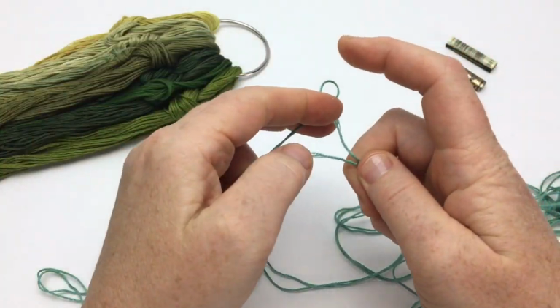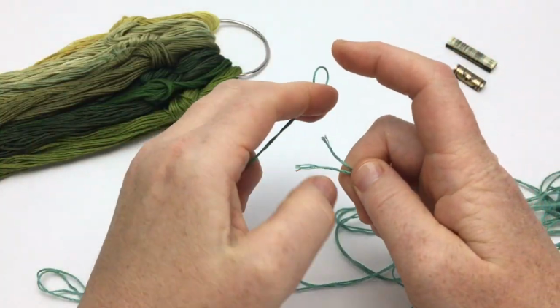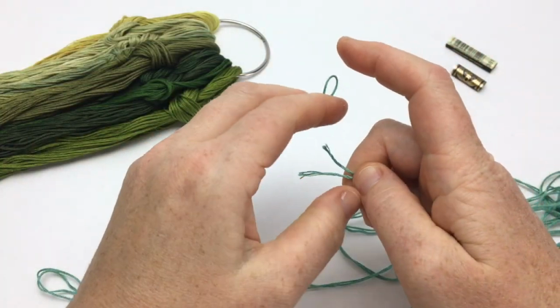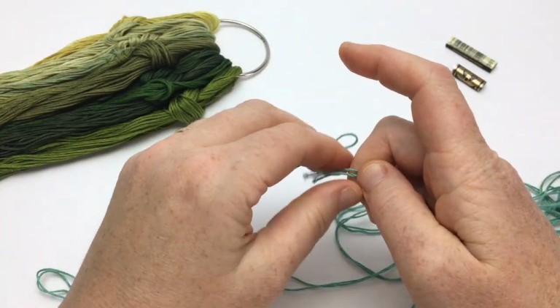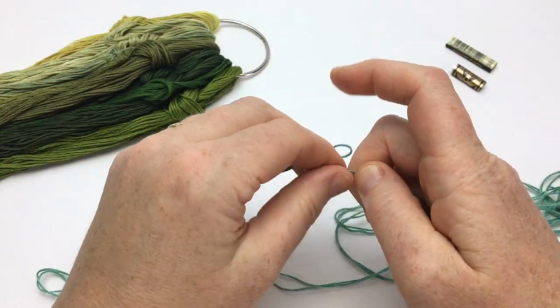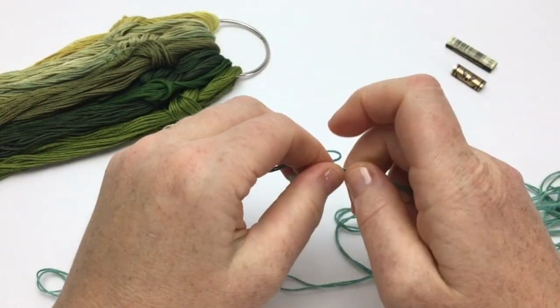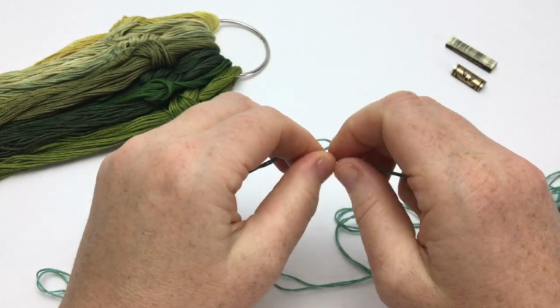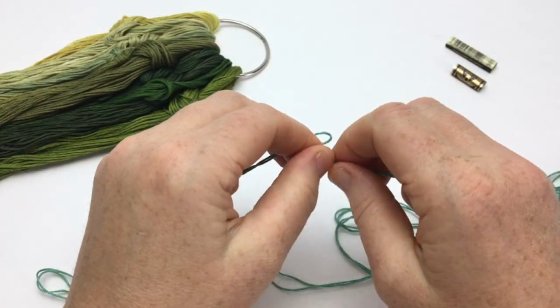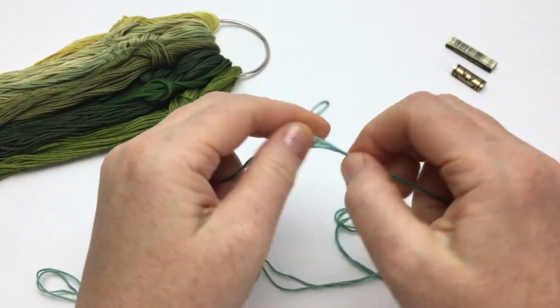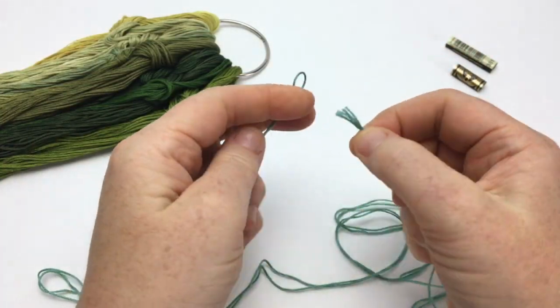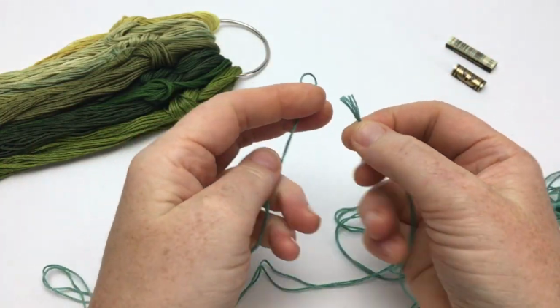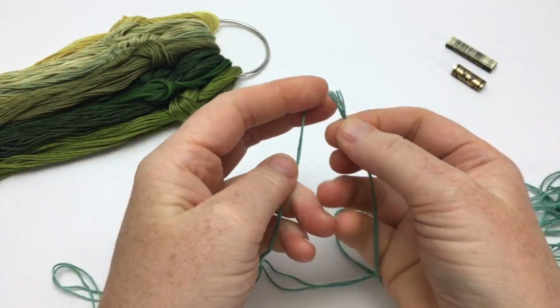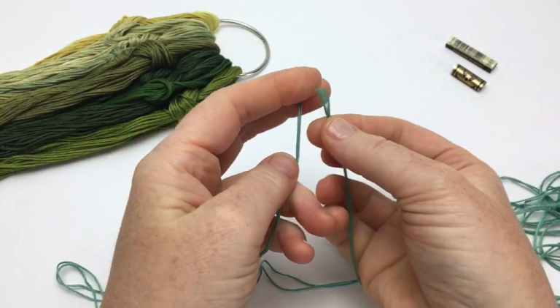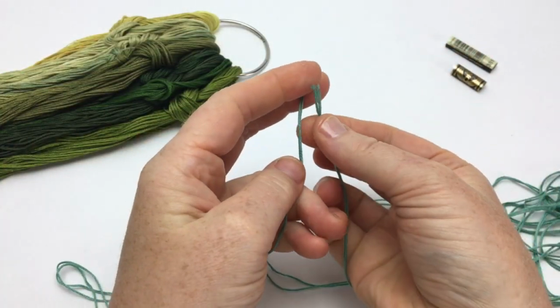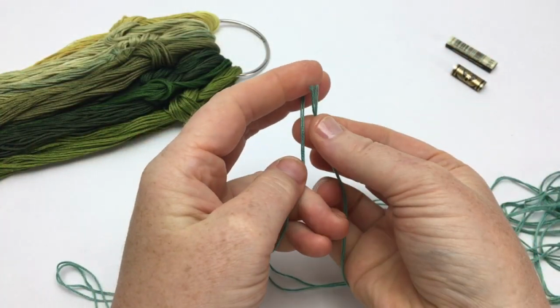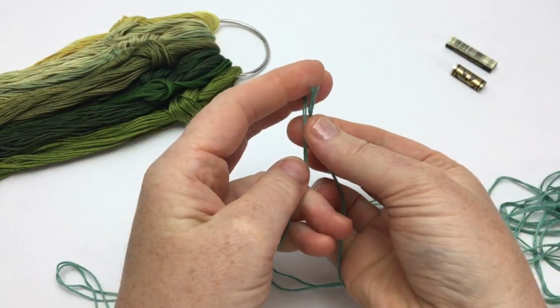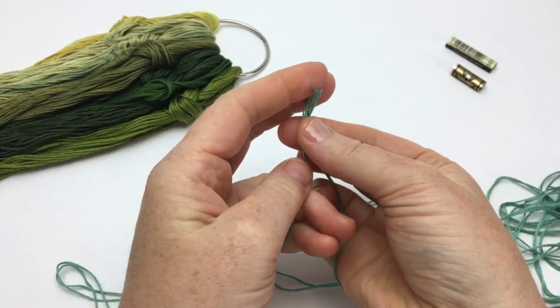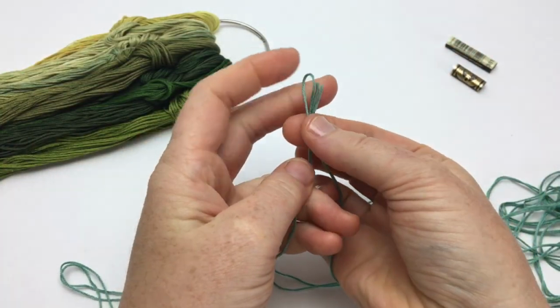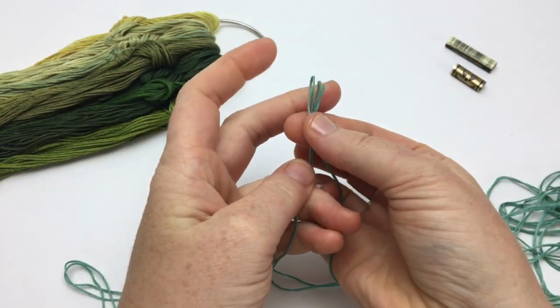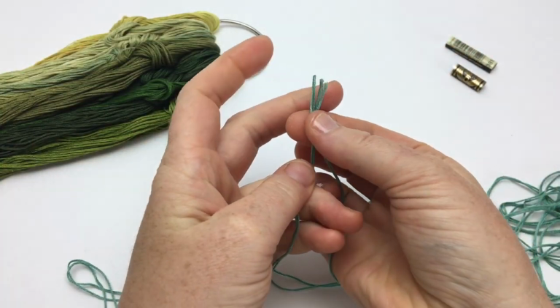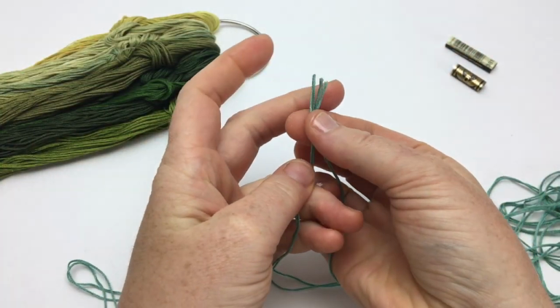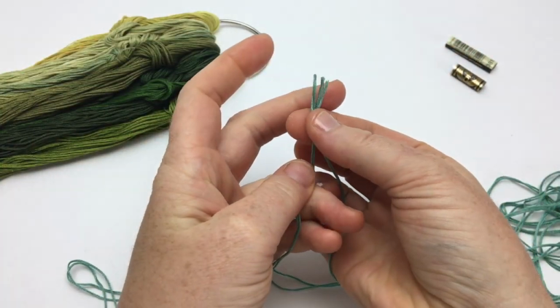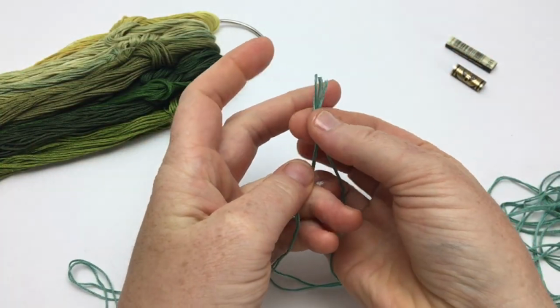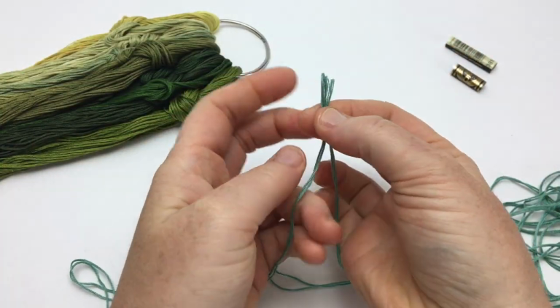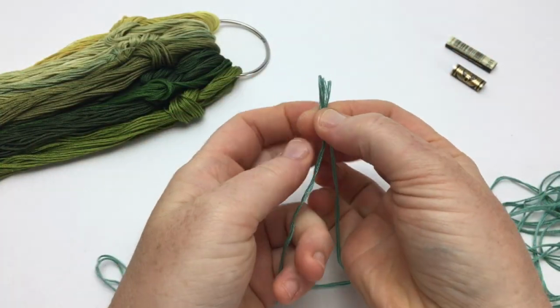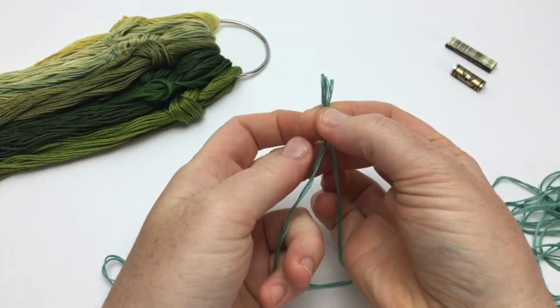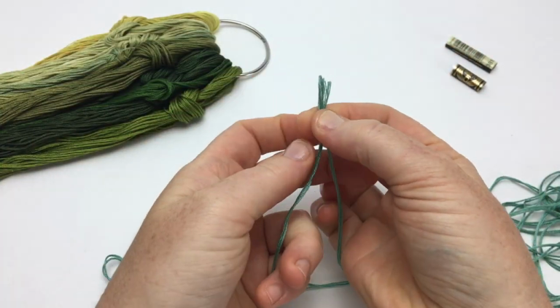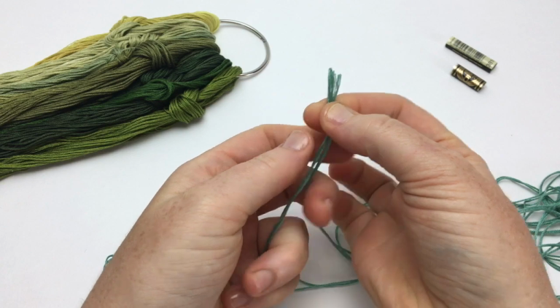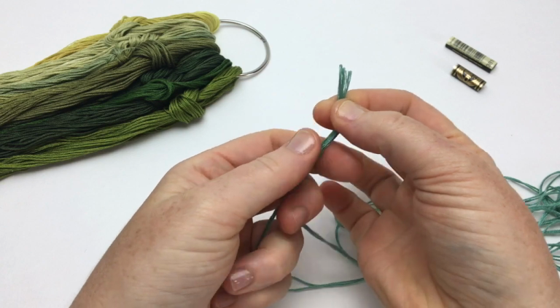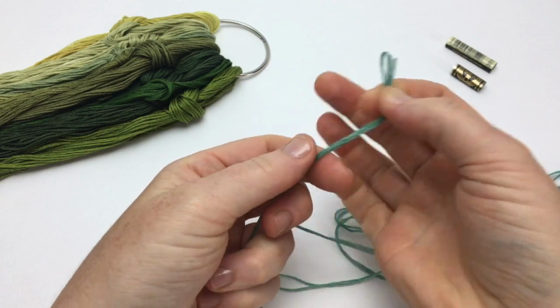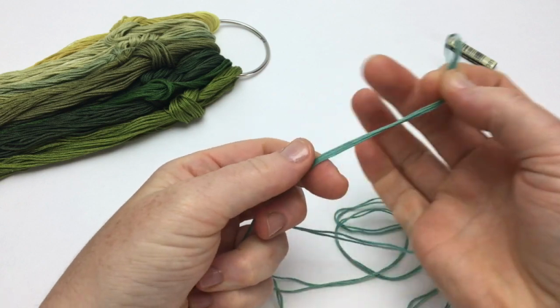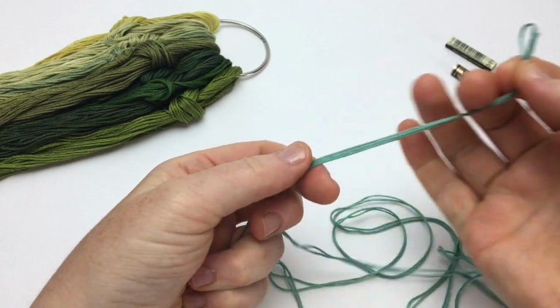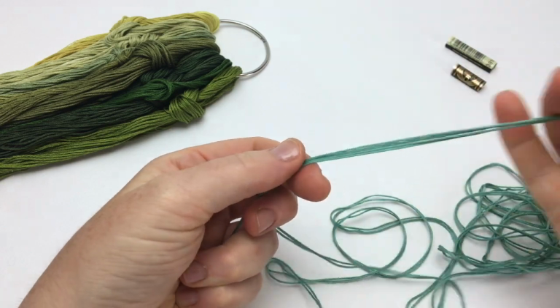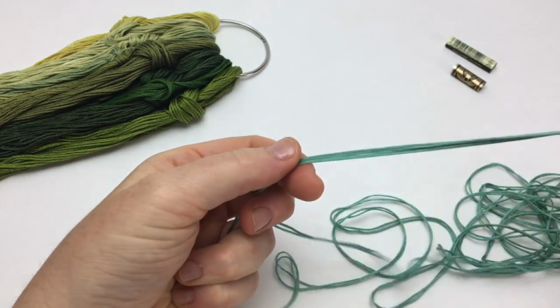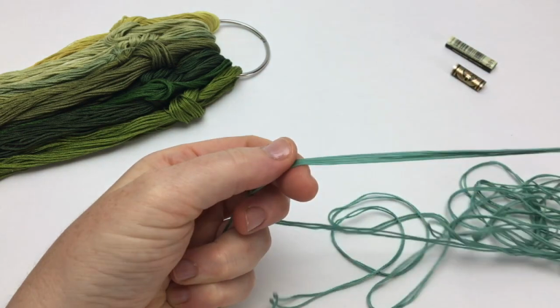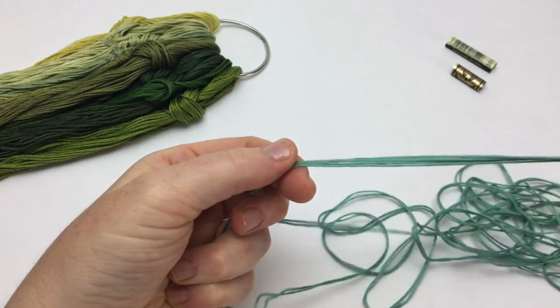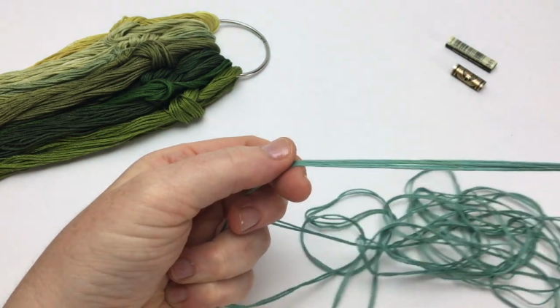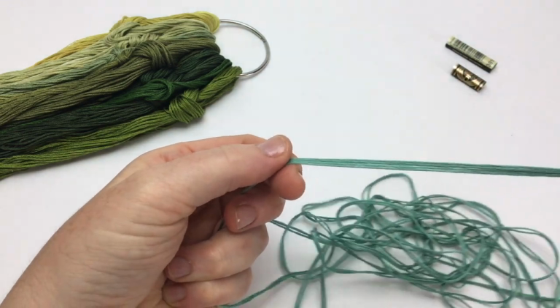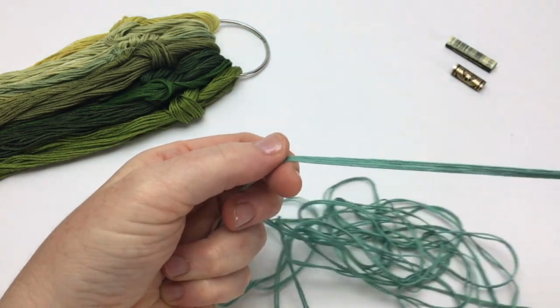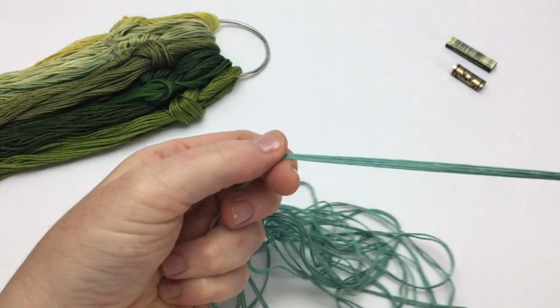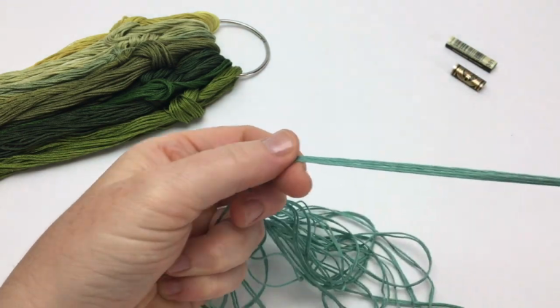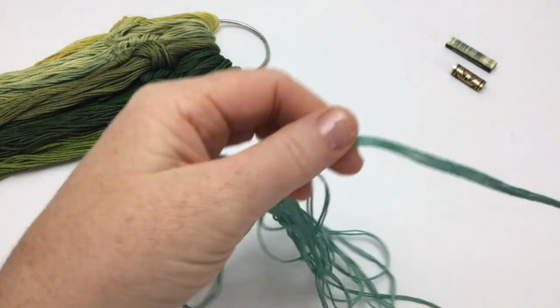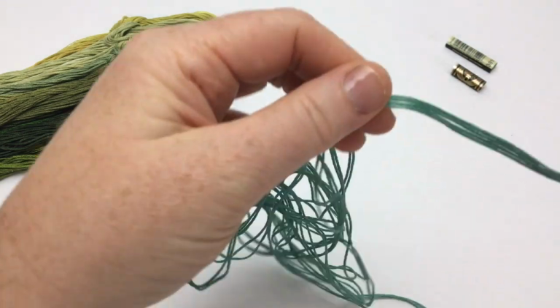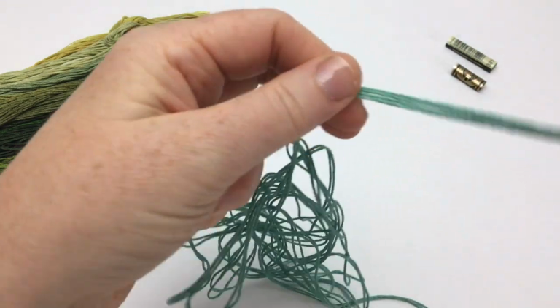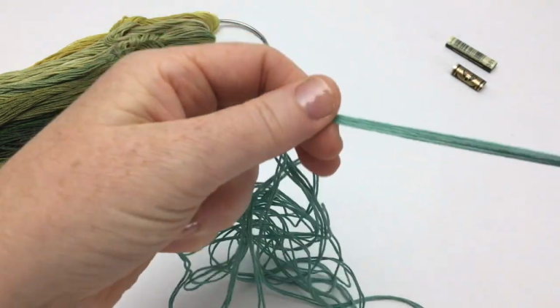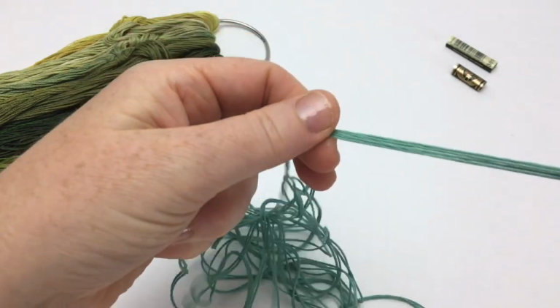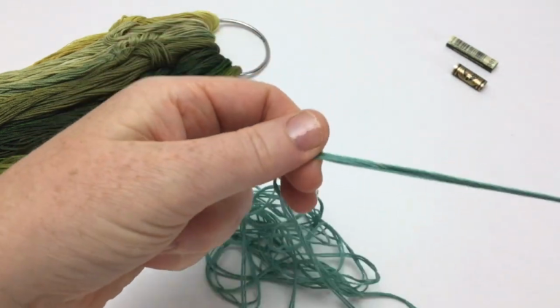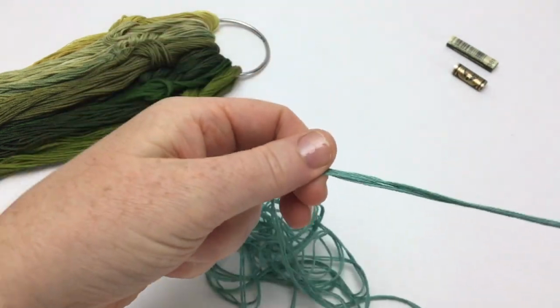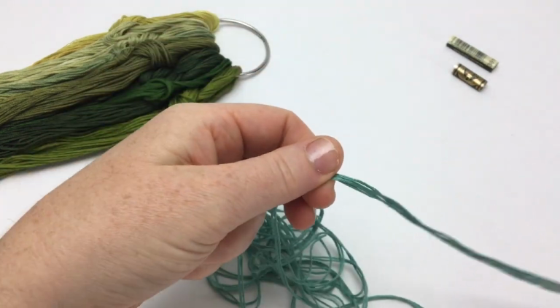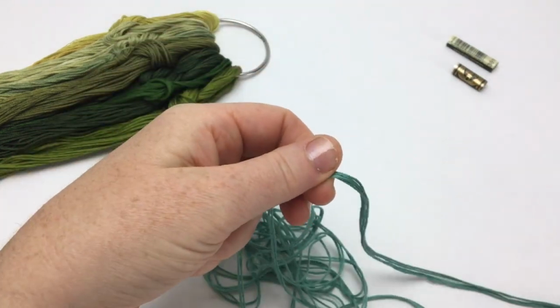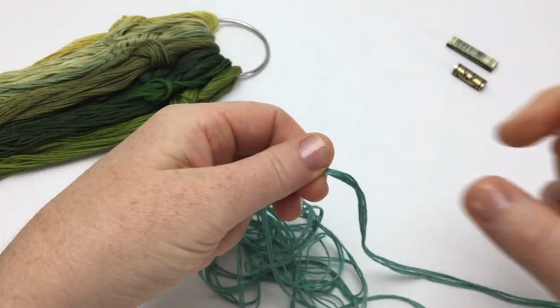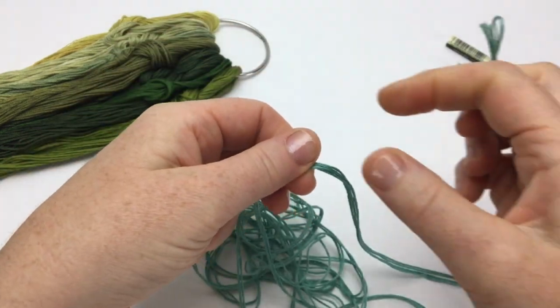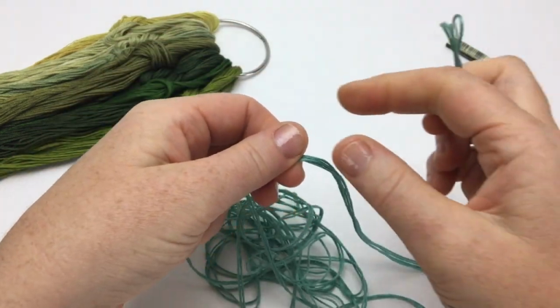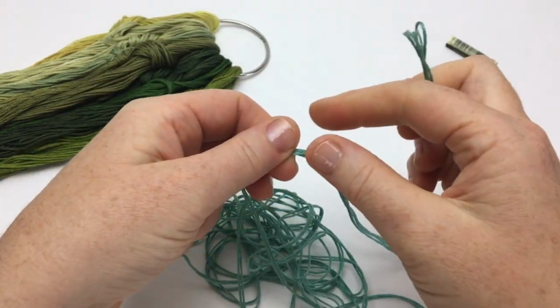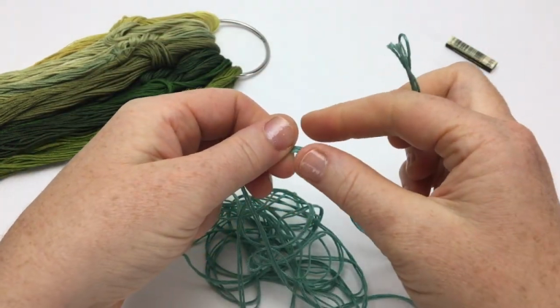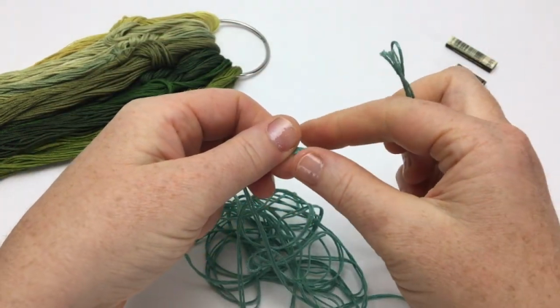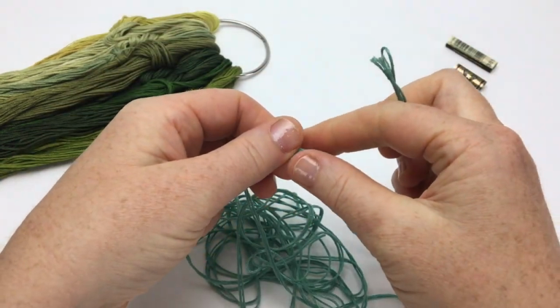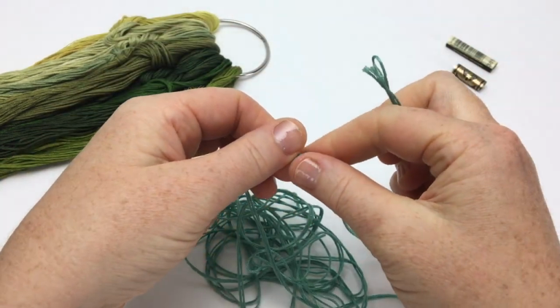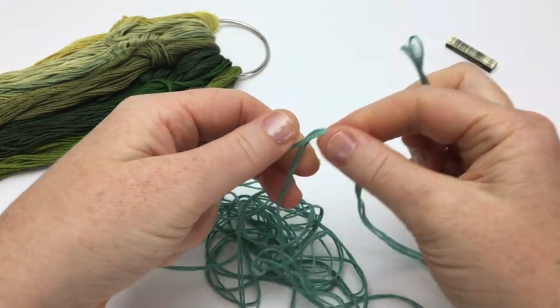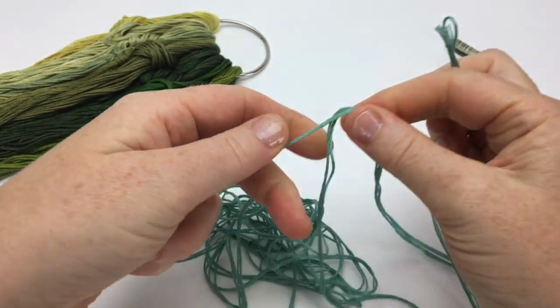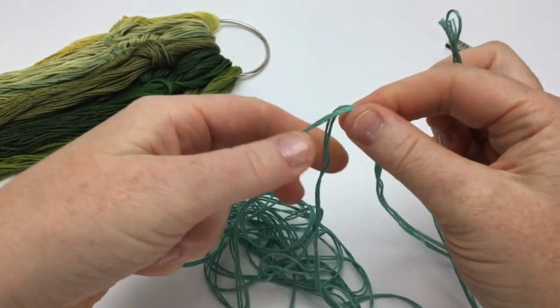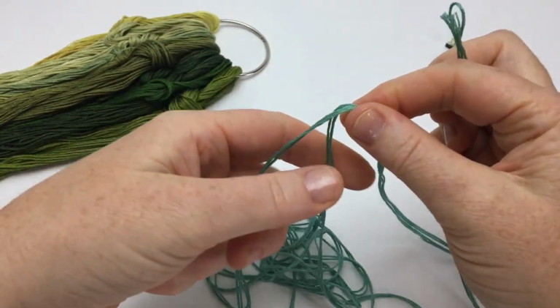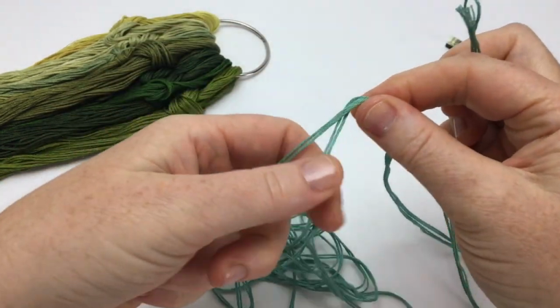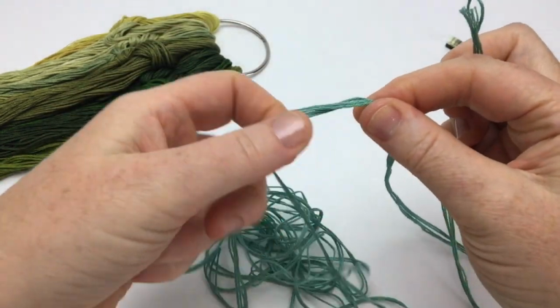Fold the new doubled length in half 3 more times, so that you have 8 equal lengths that are approximately 36 inches long.